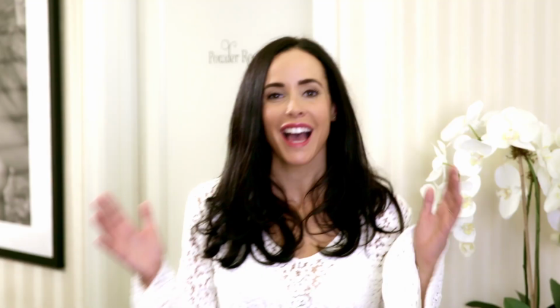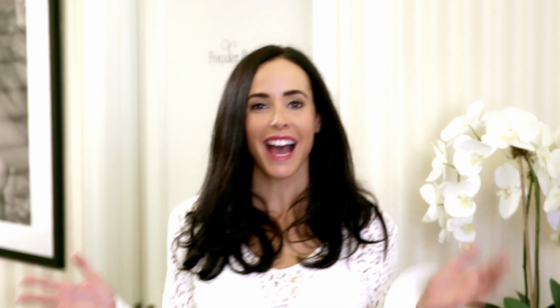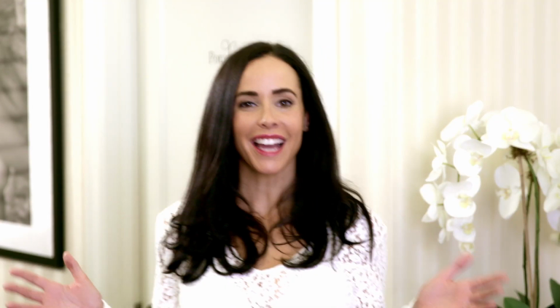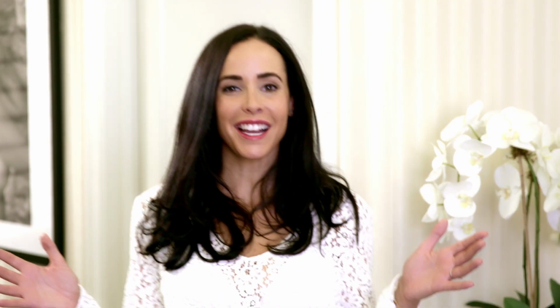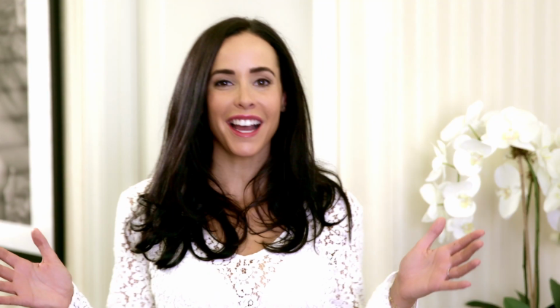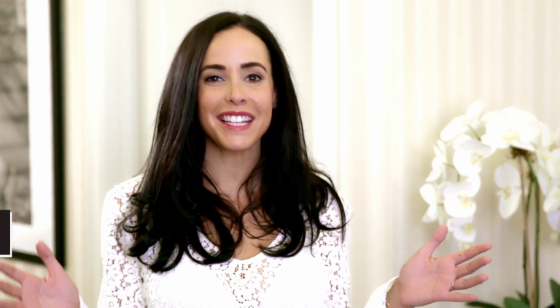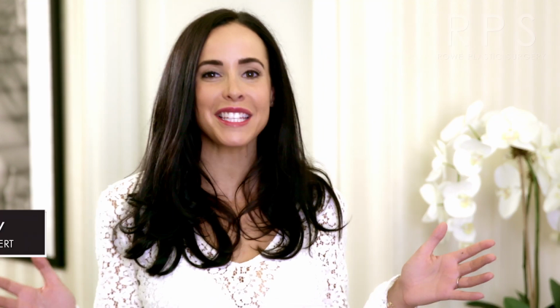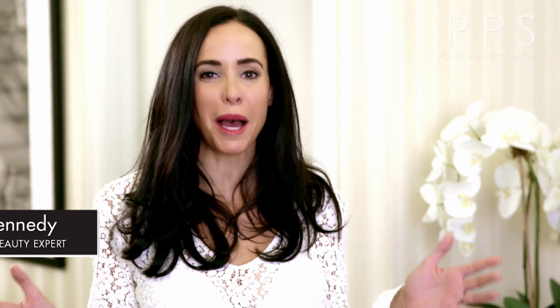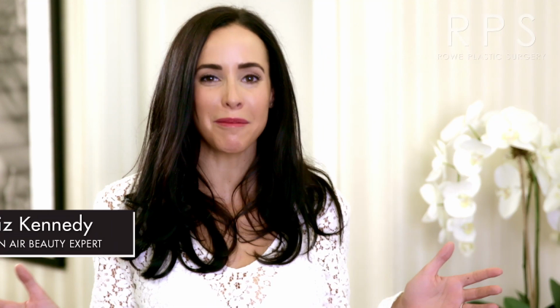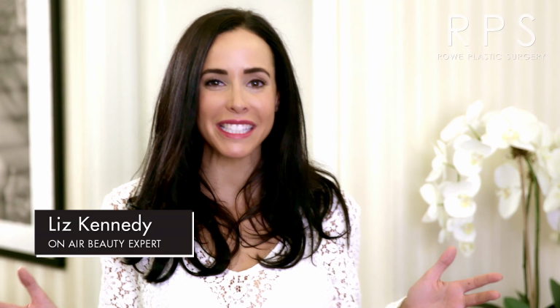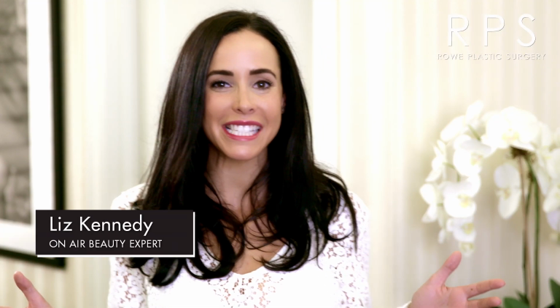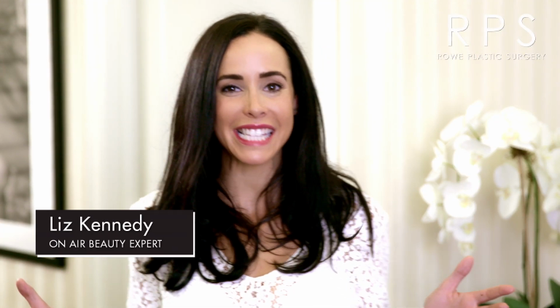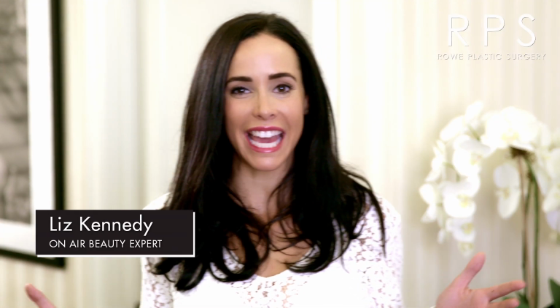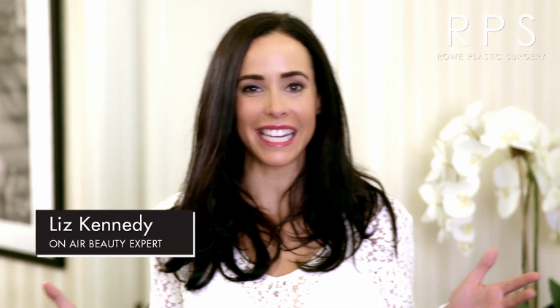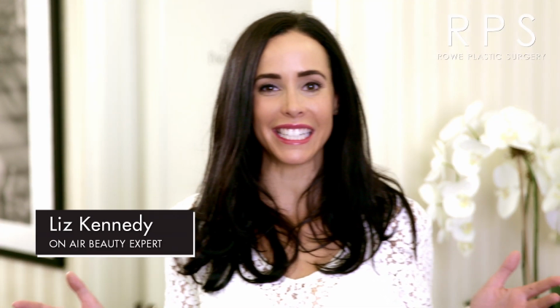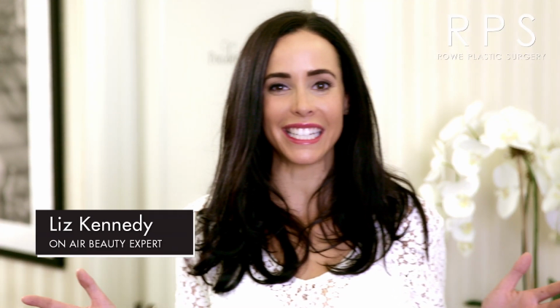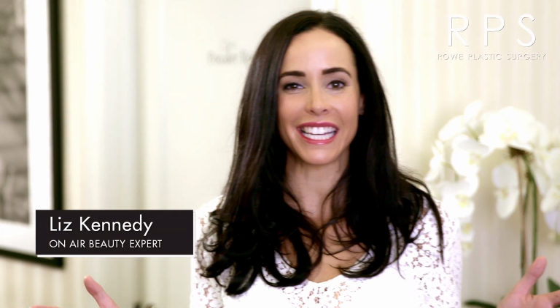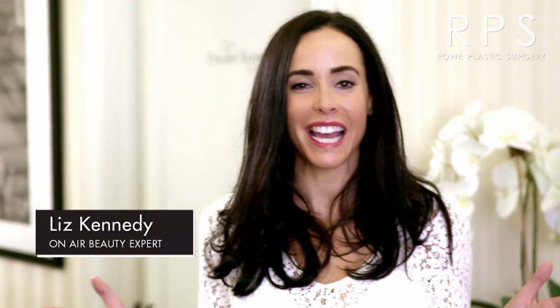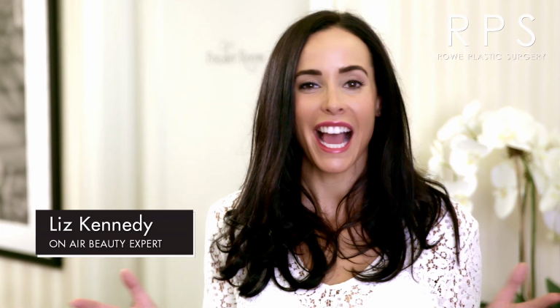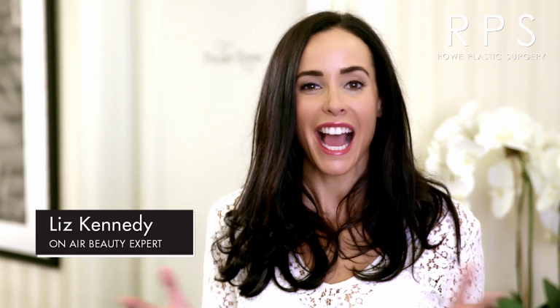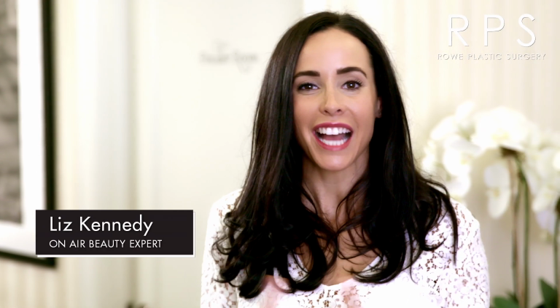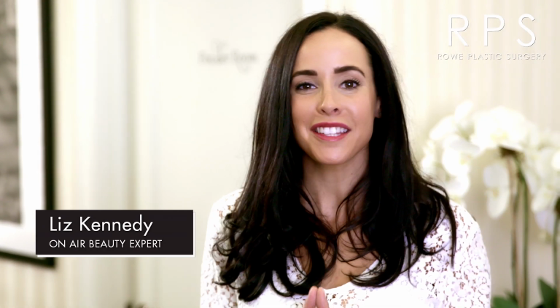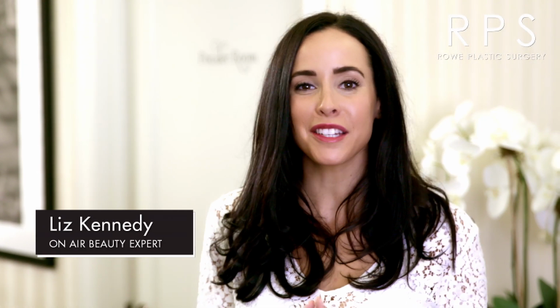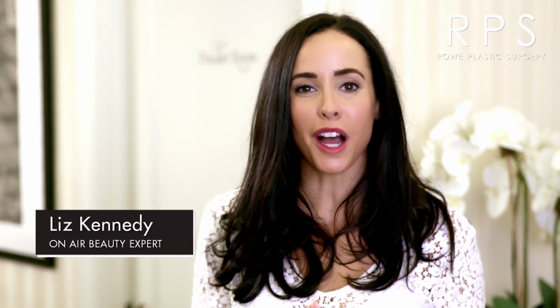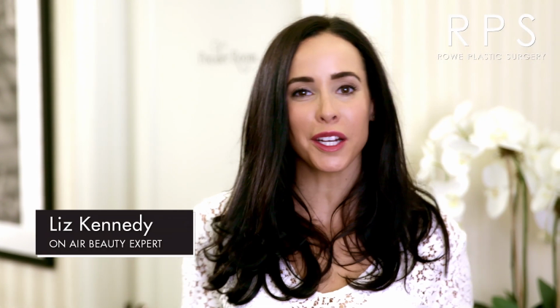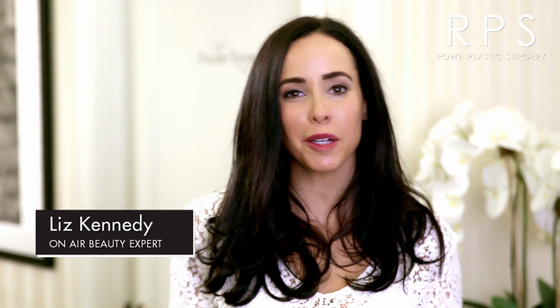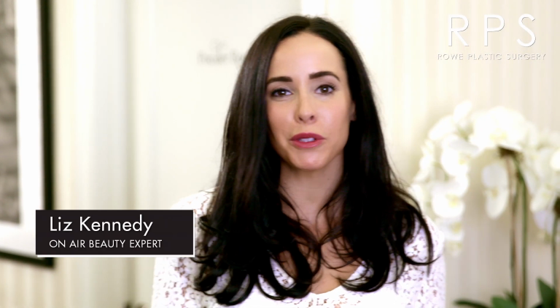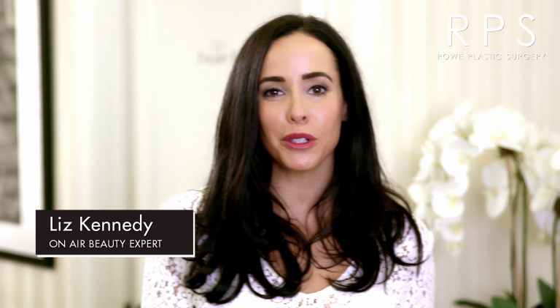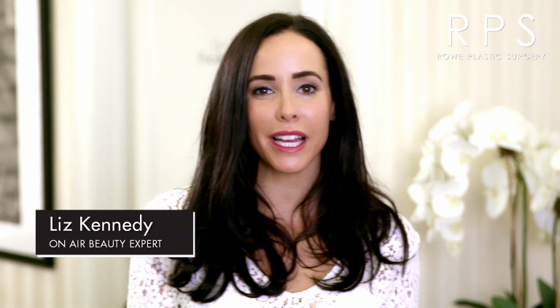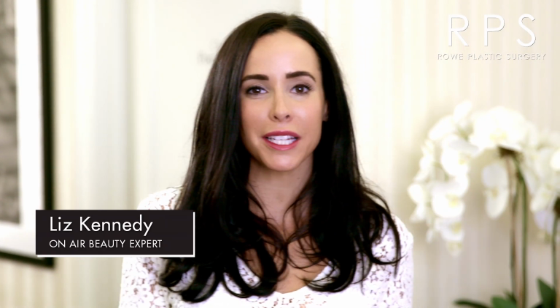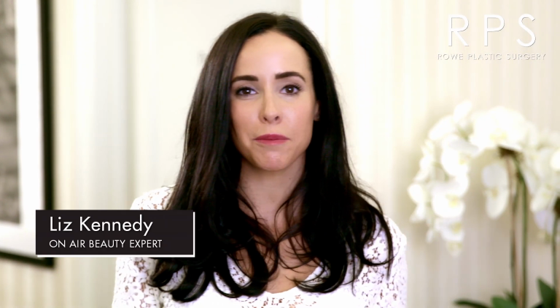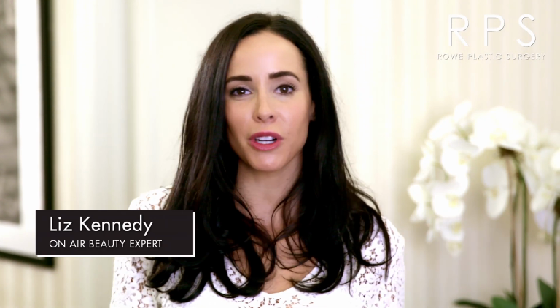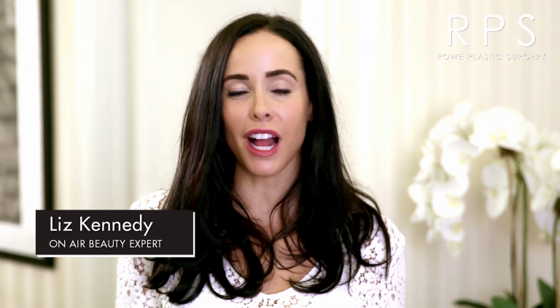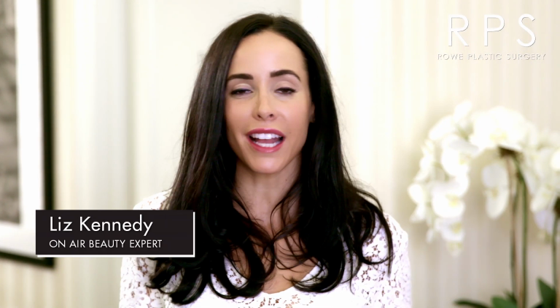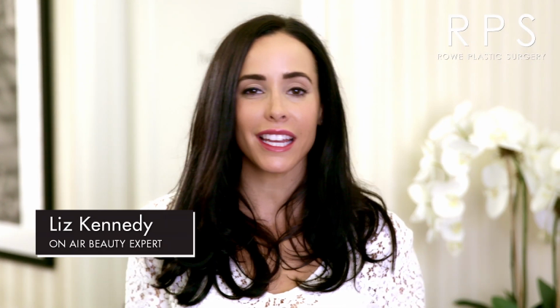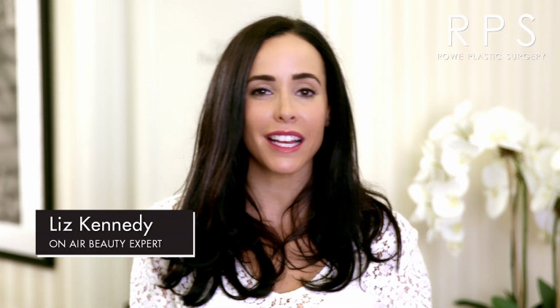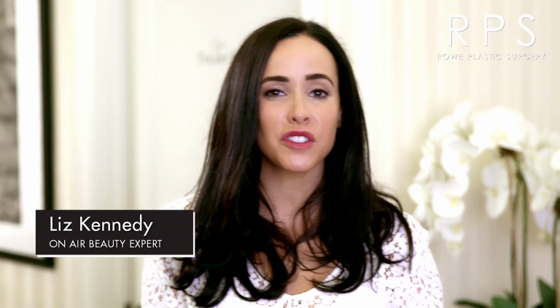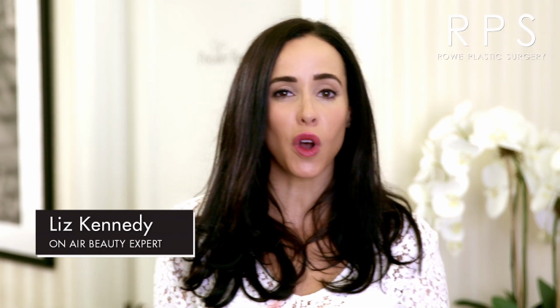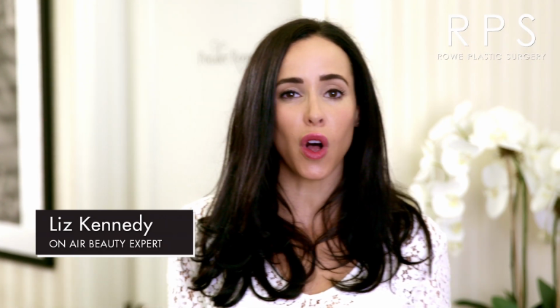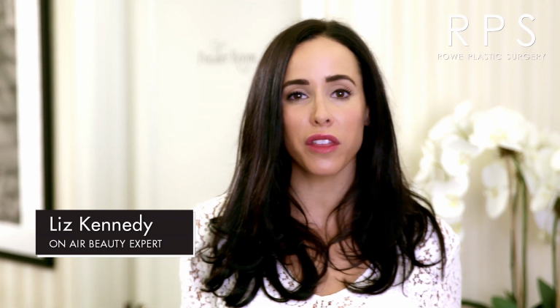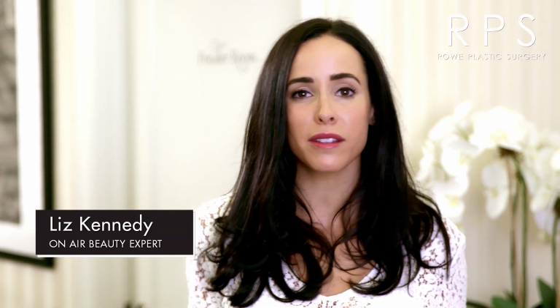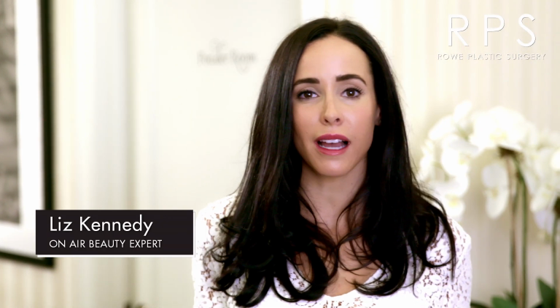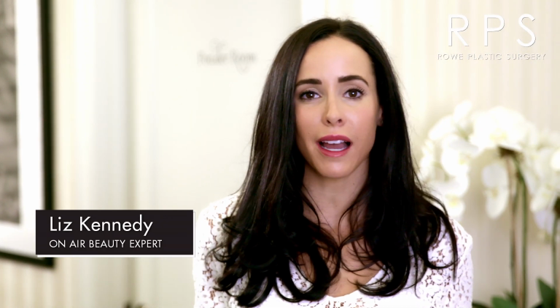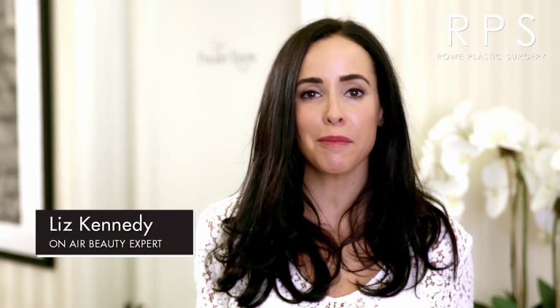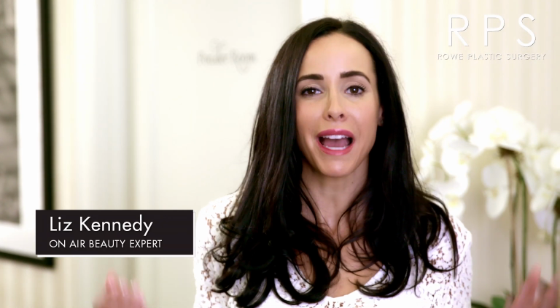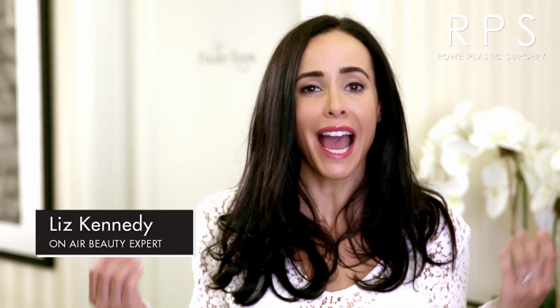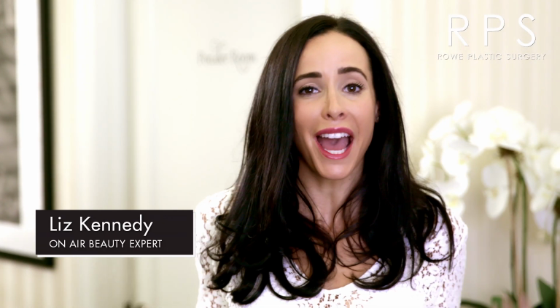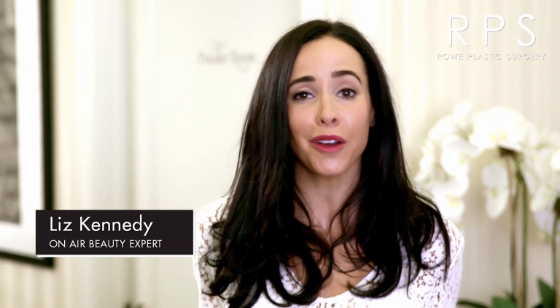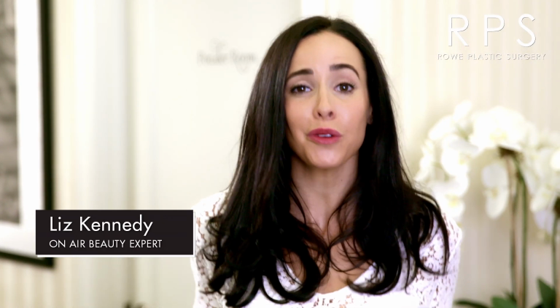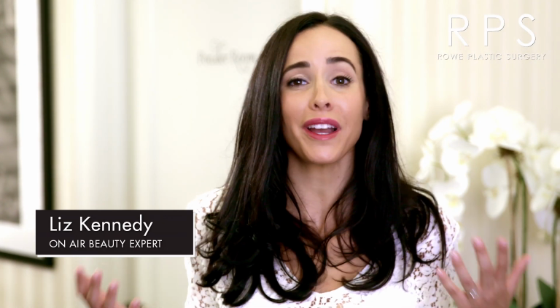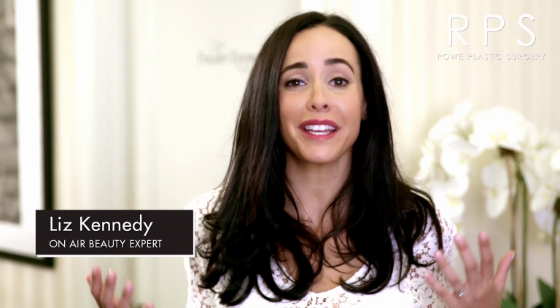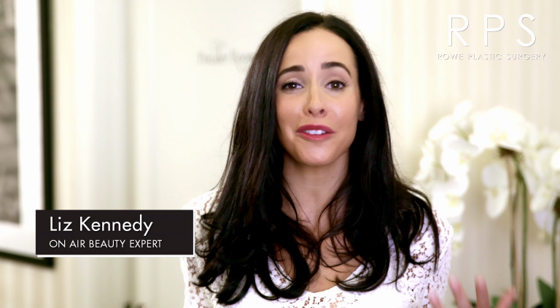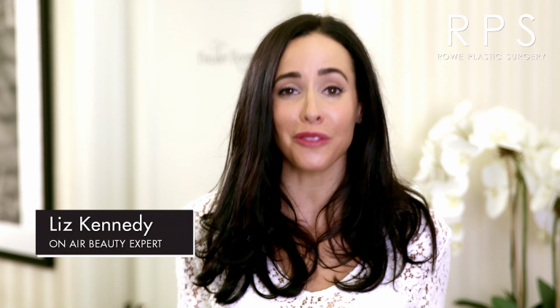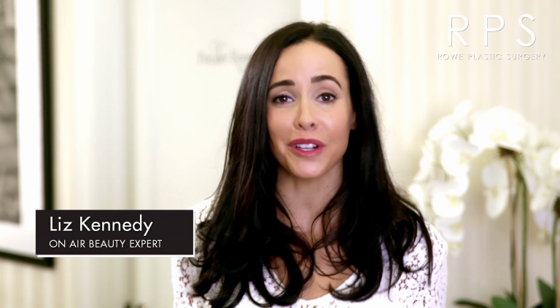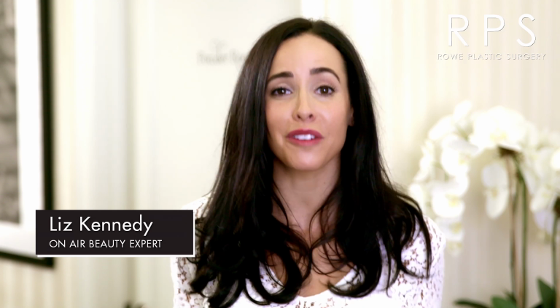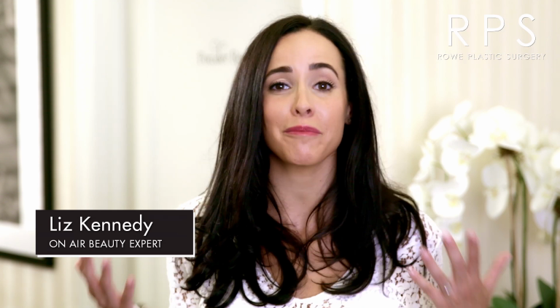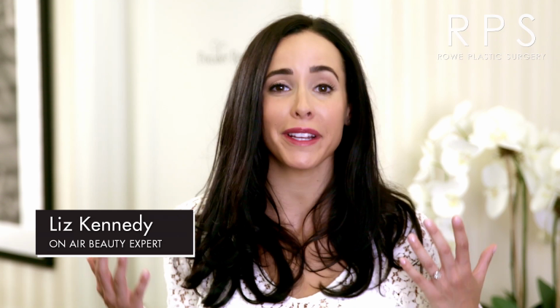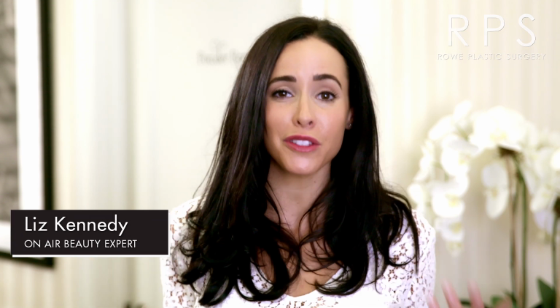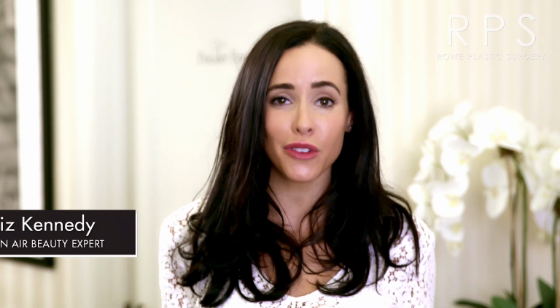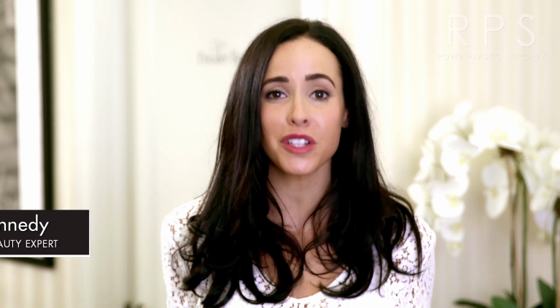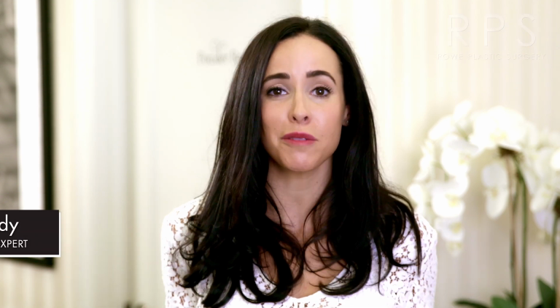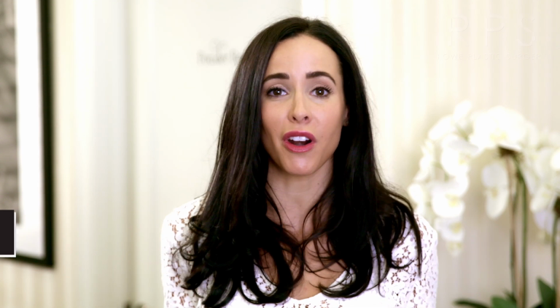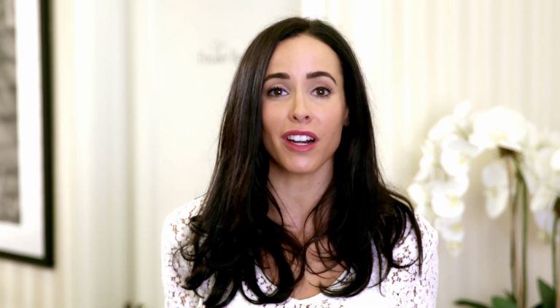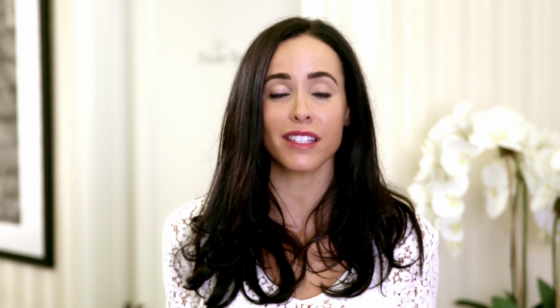Hi guys, I'm Liz Kennedy. As an on-air beauty expert, I get asked all the time: how do I get rid of my stretch marks?